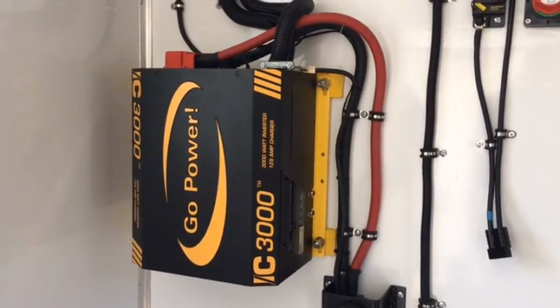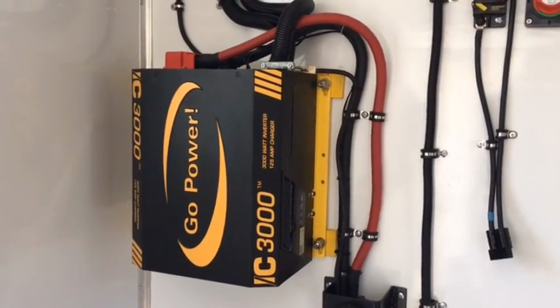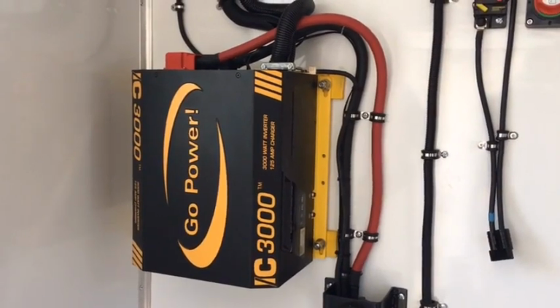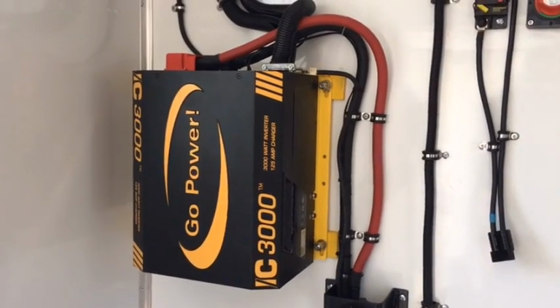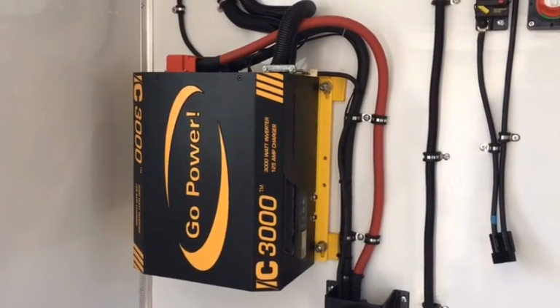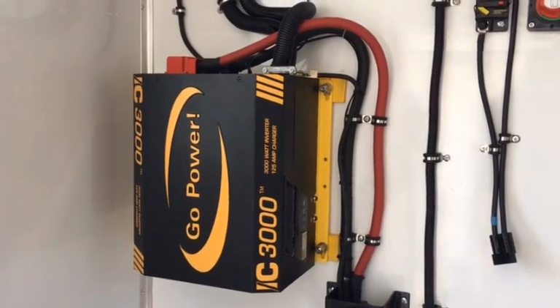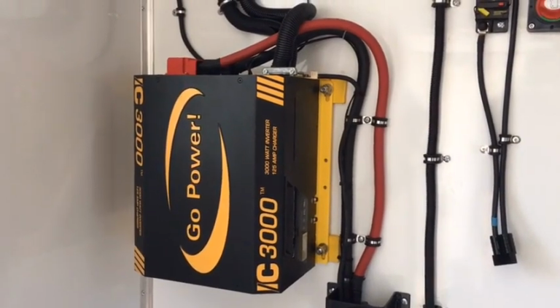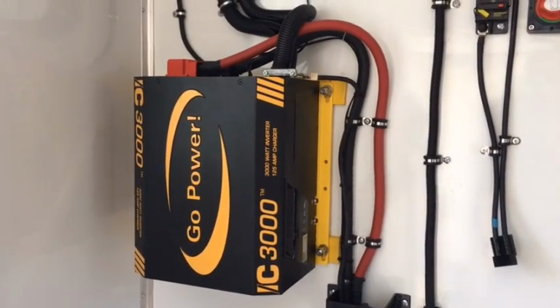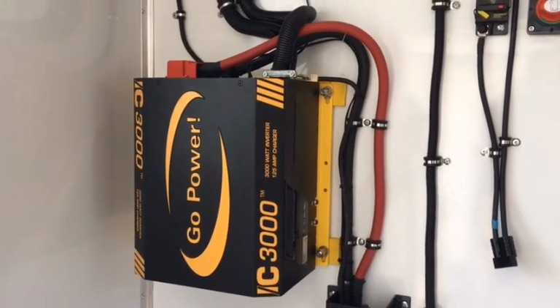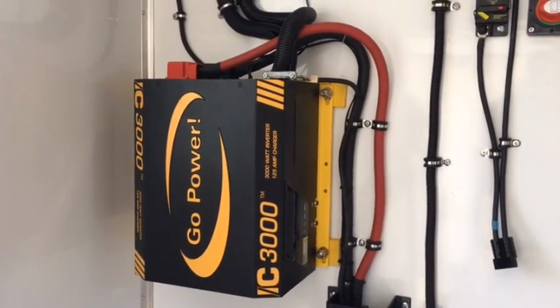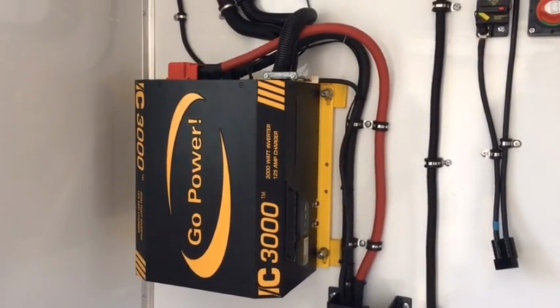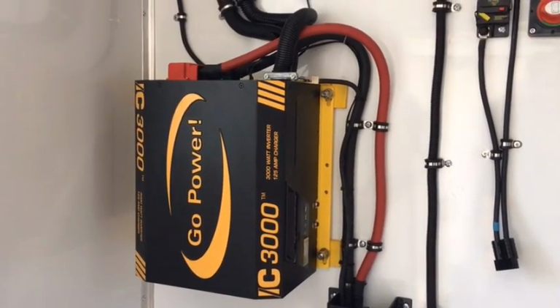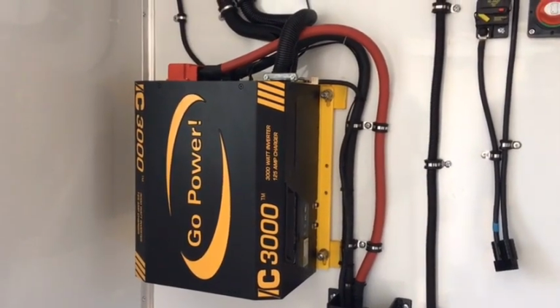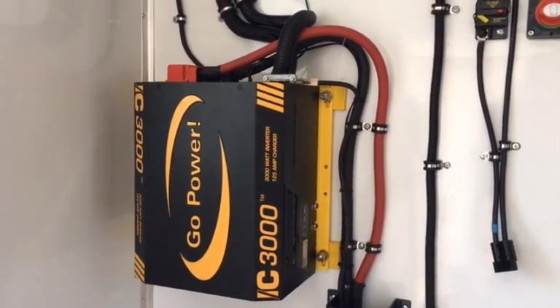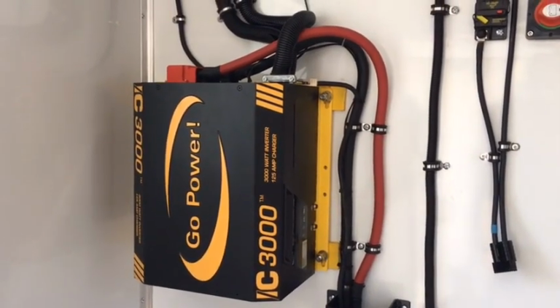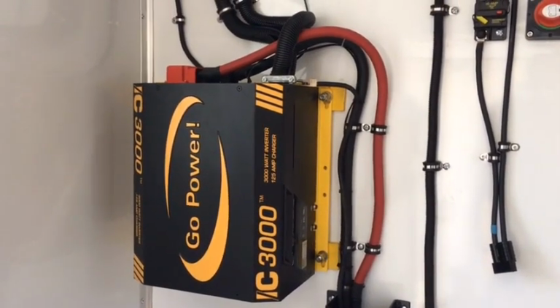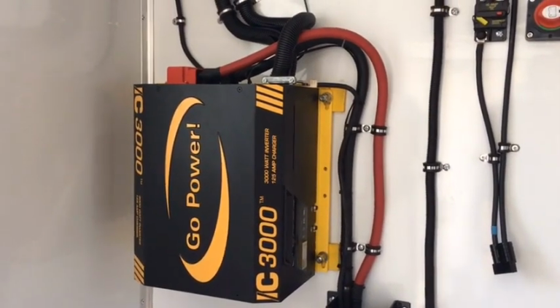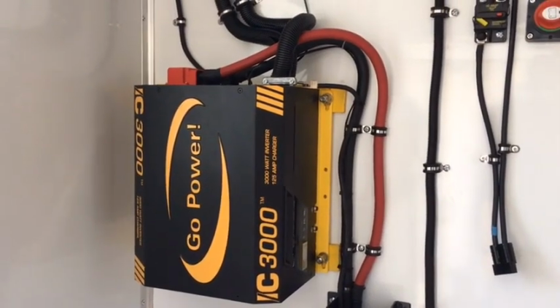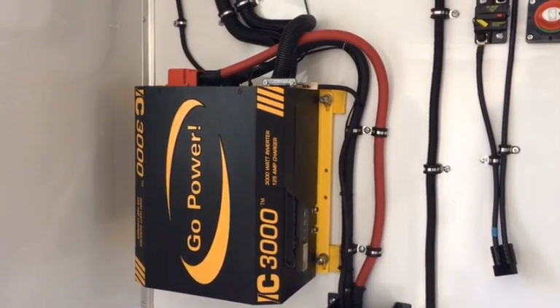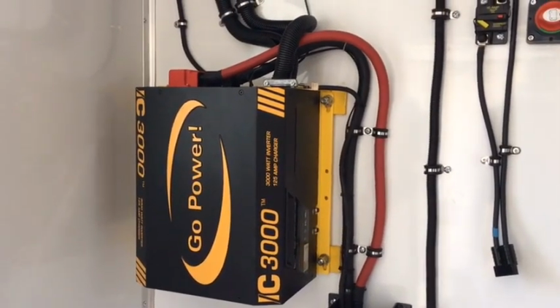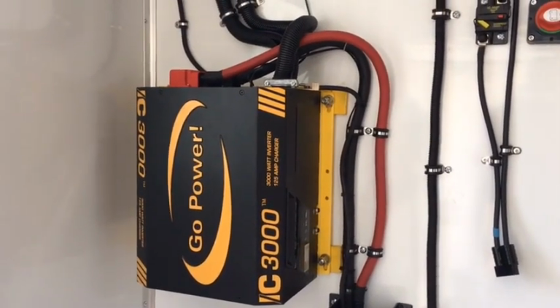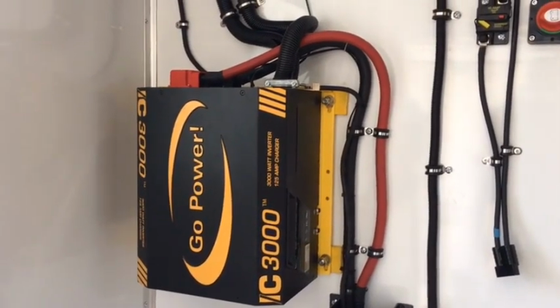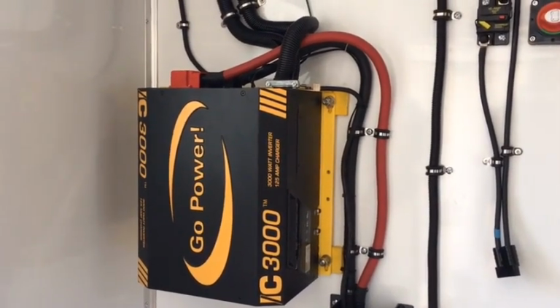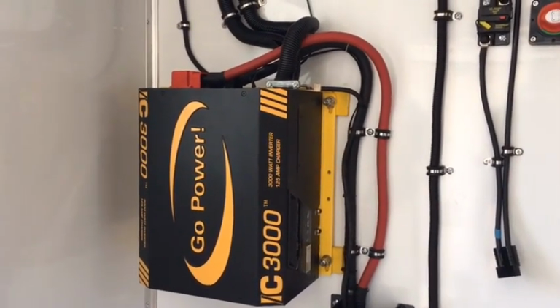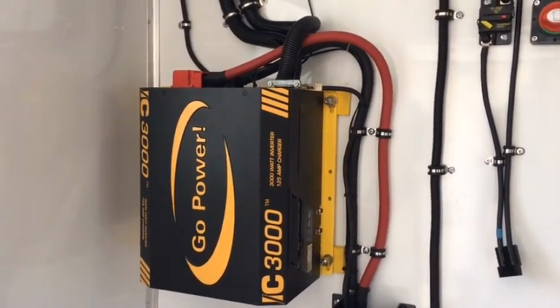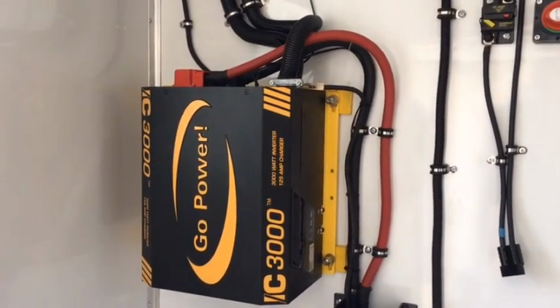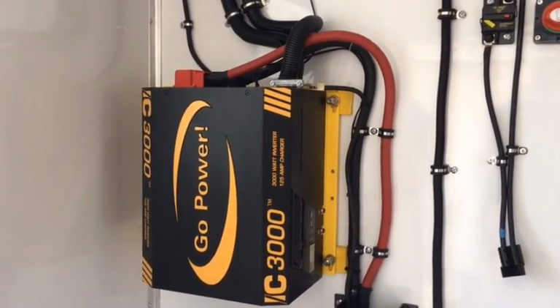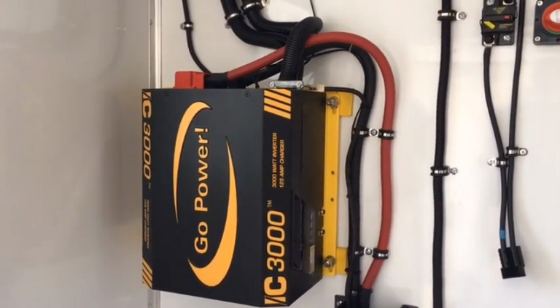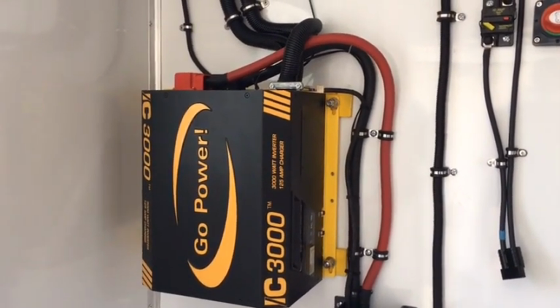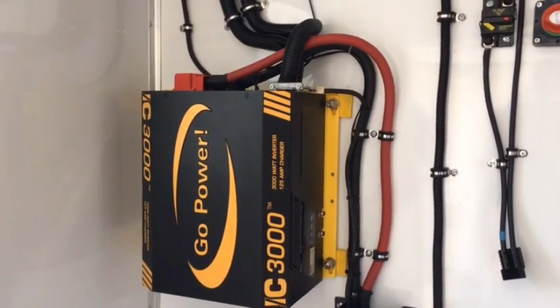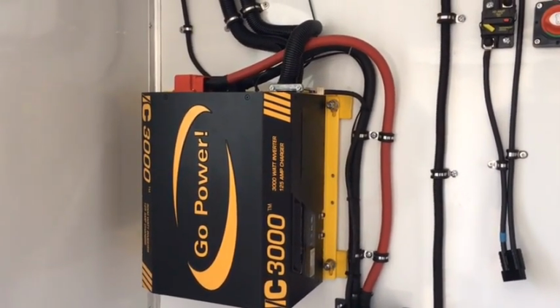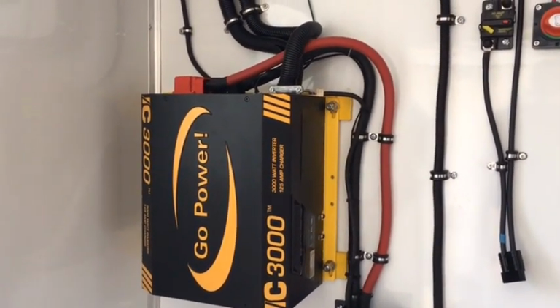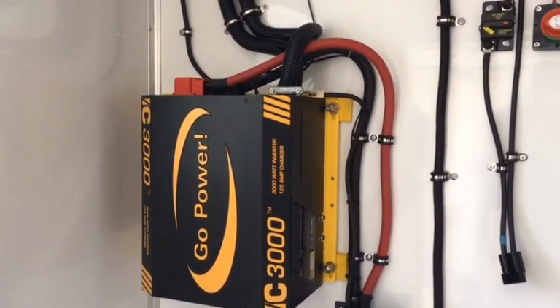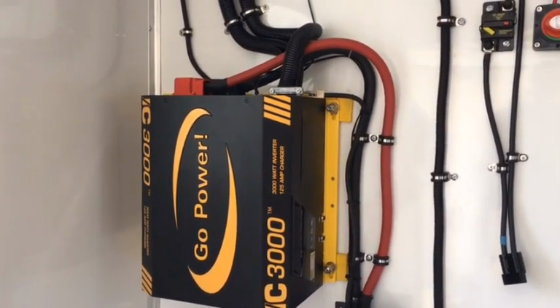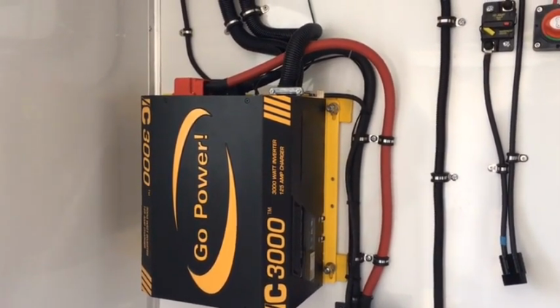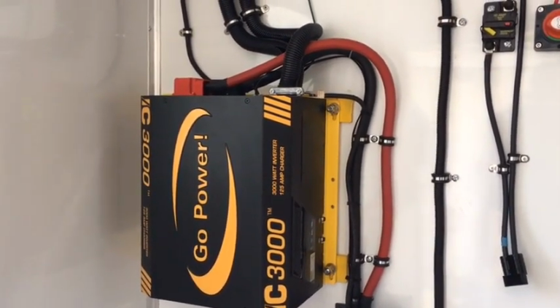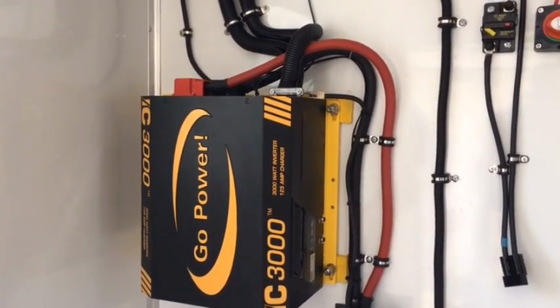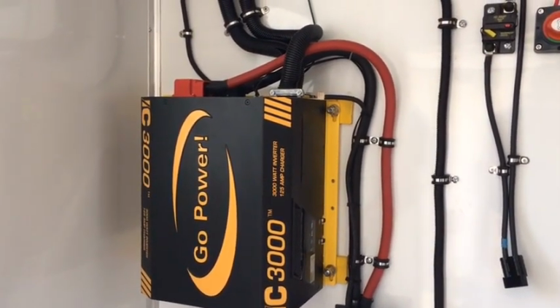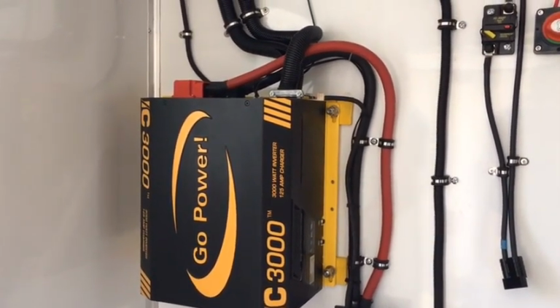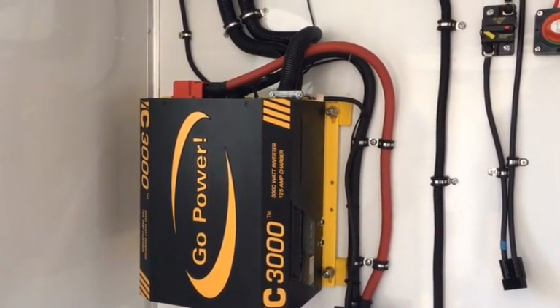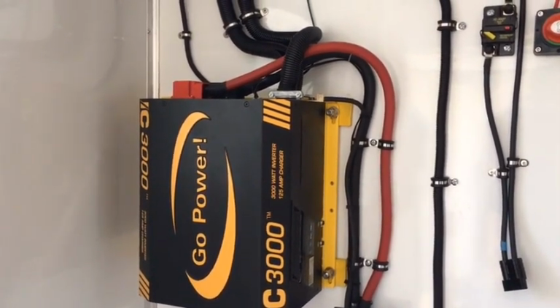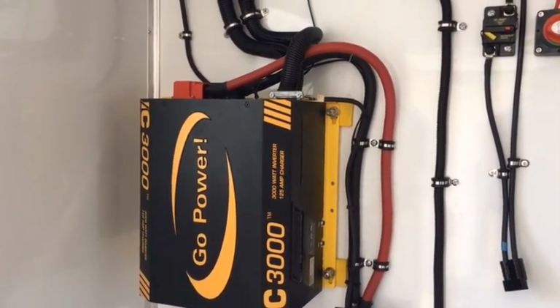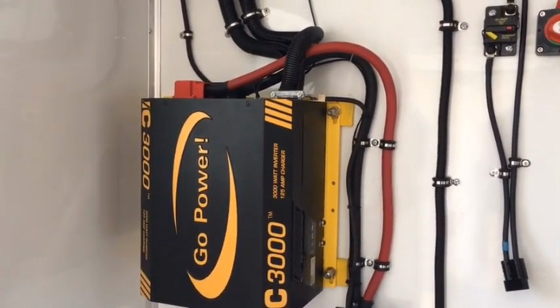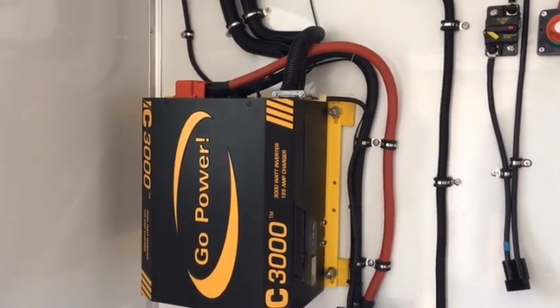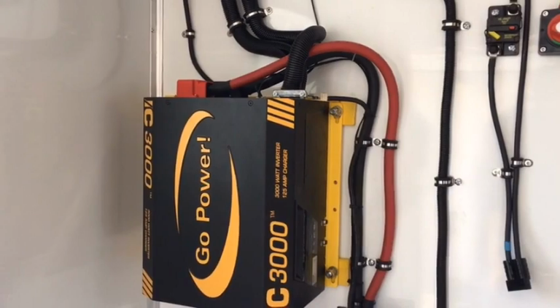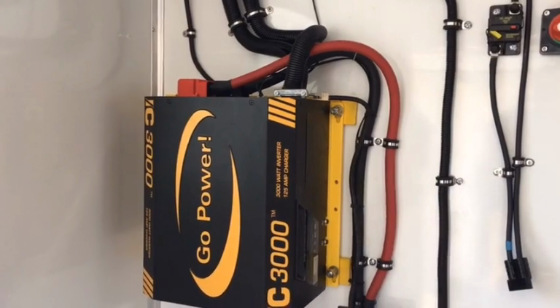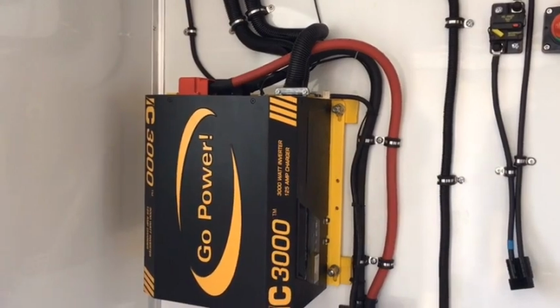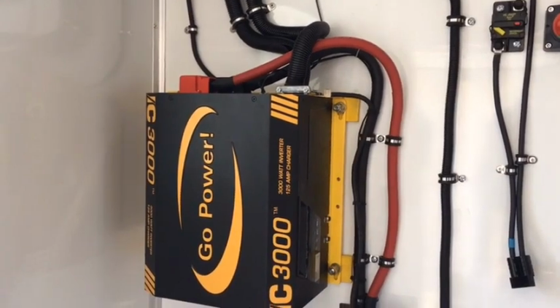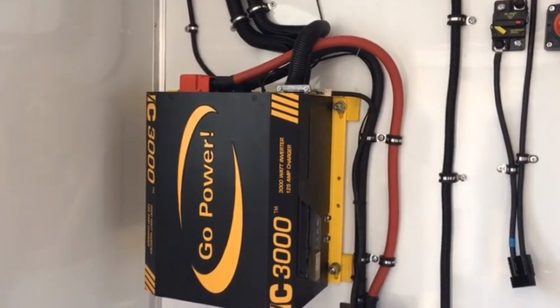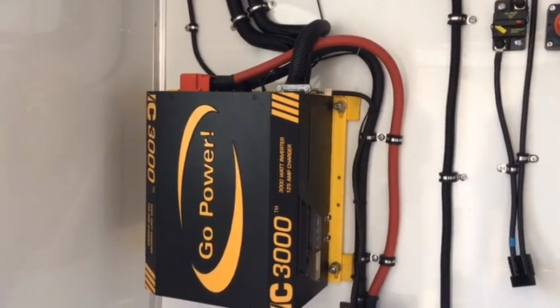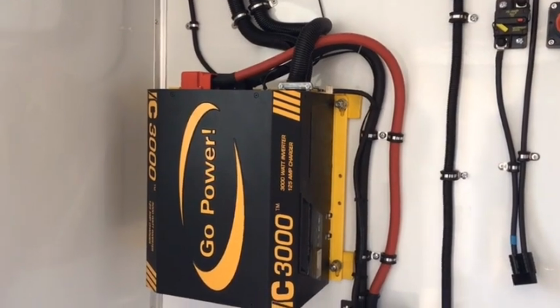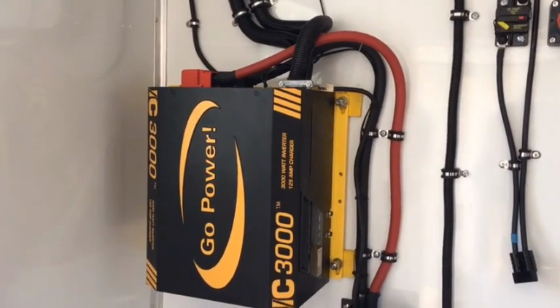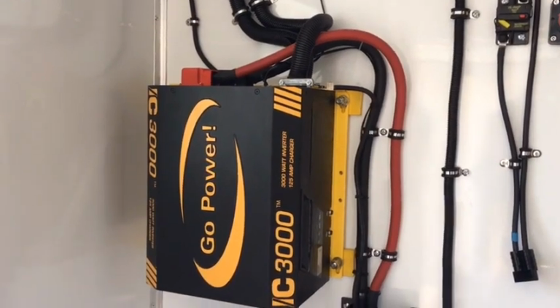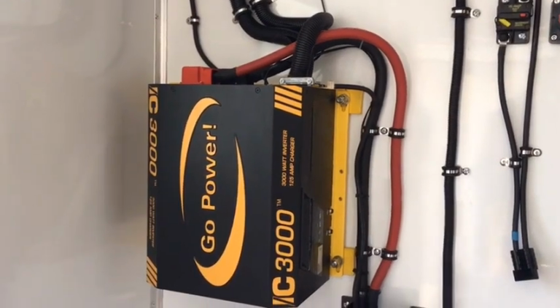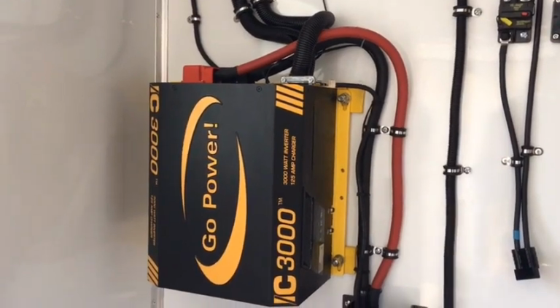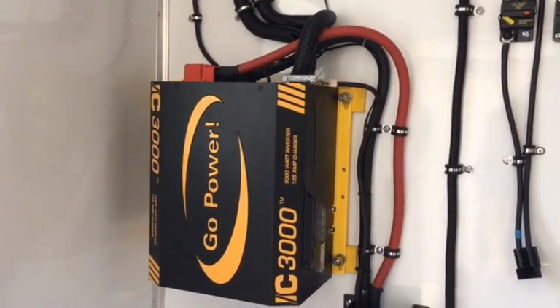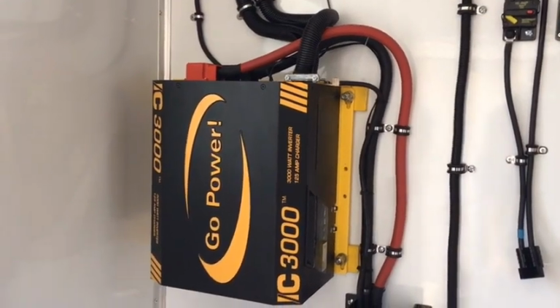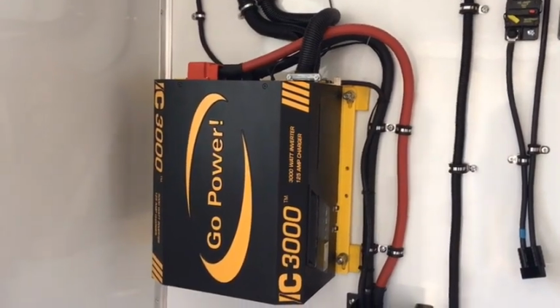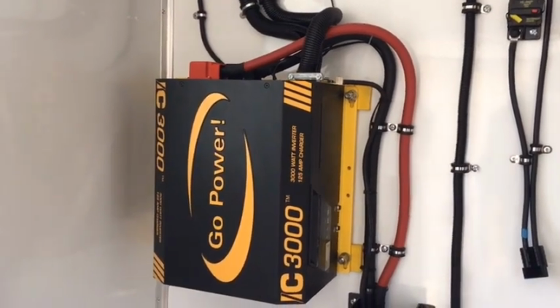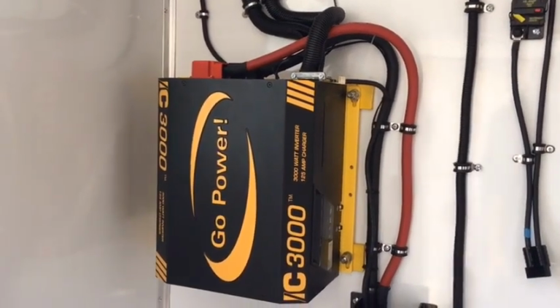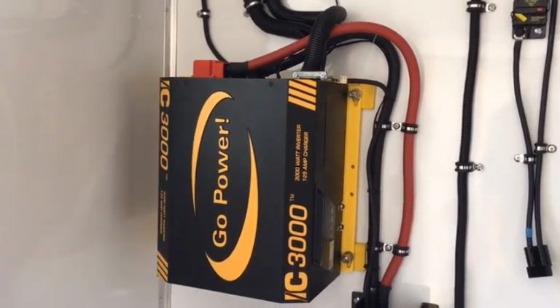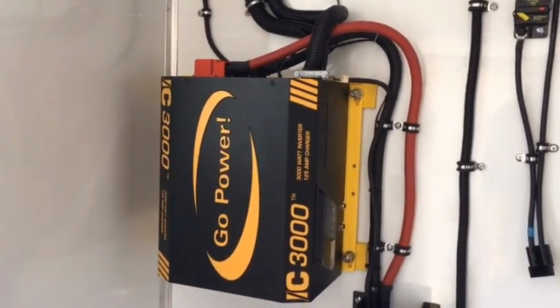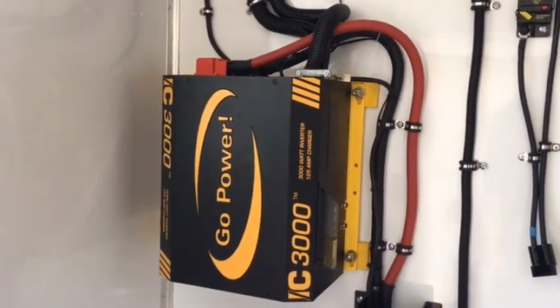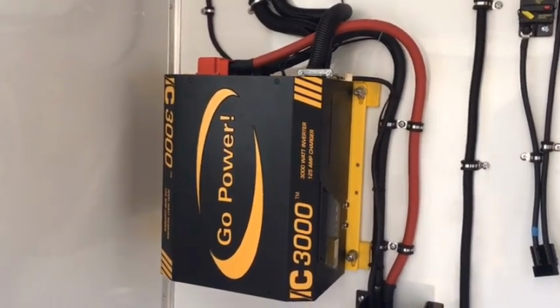Remember, if you're not sure what you're doing, please consult a professional electrician for installation information.